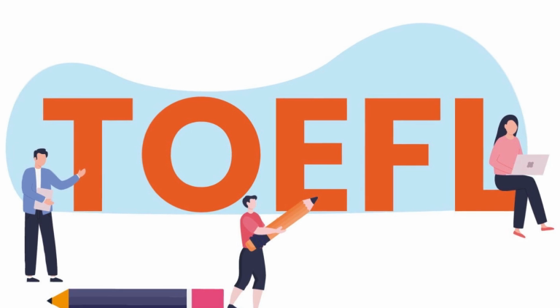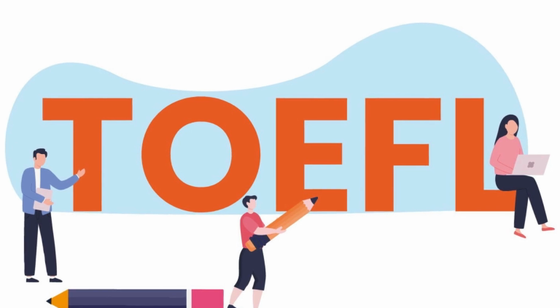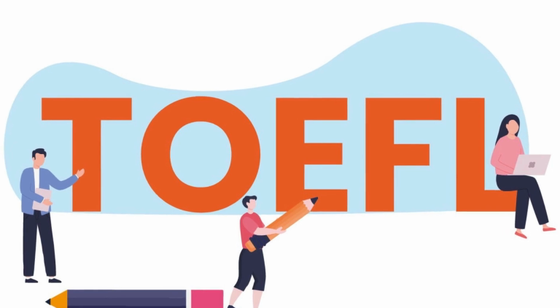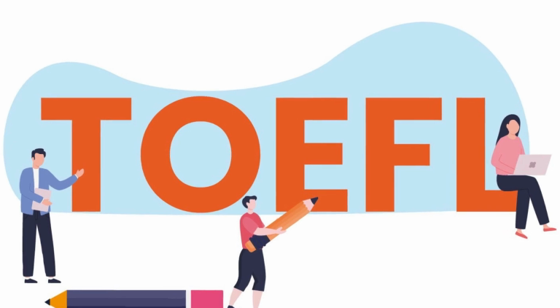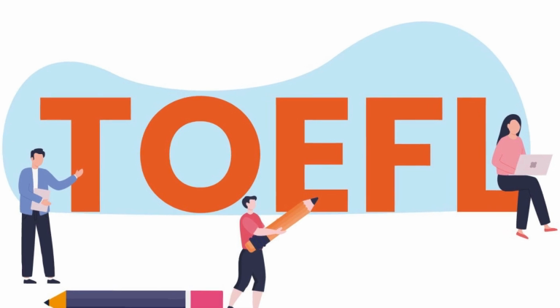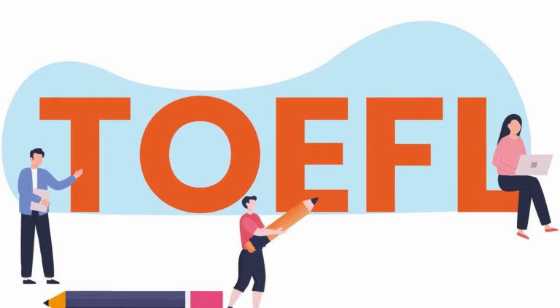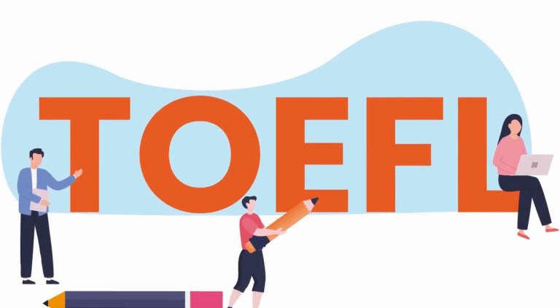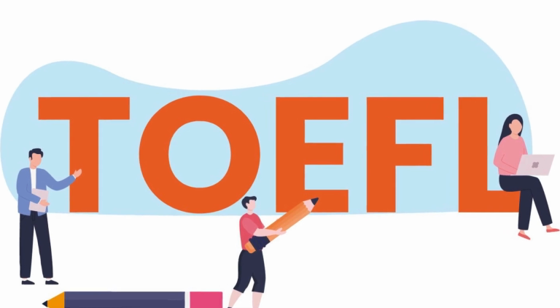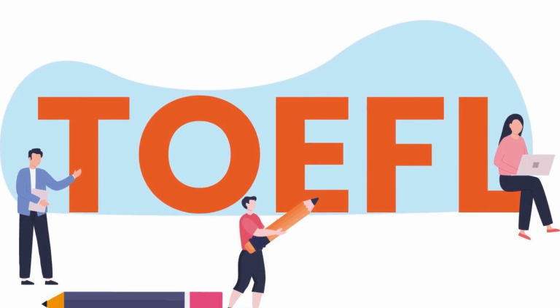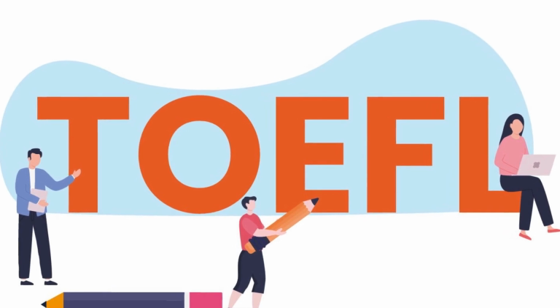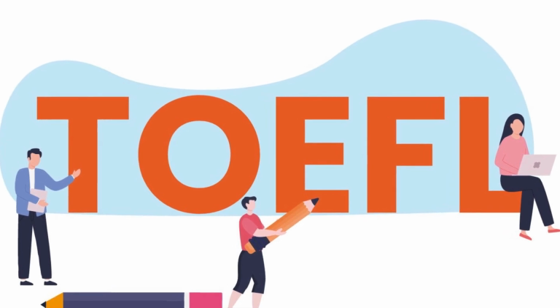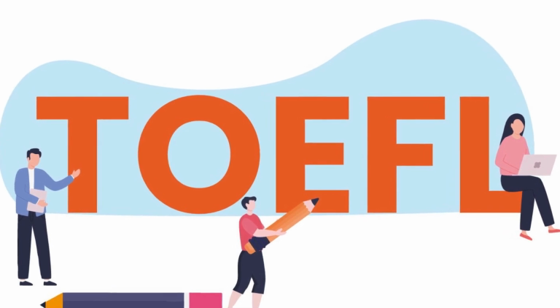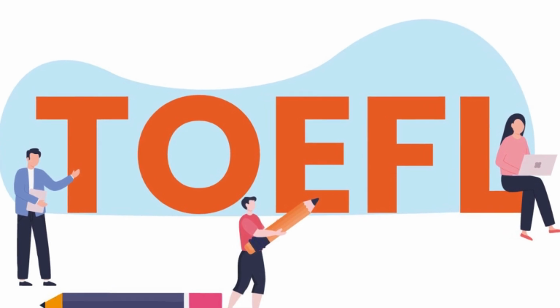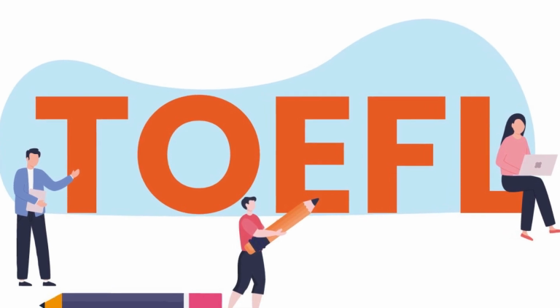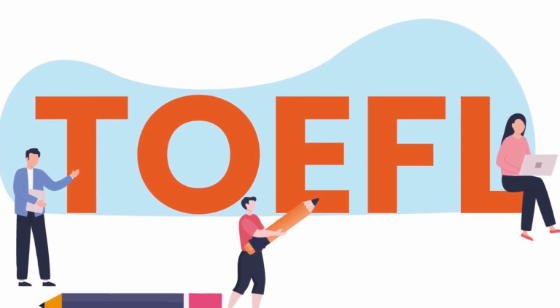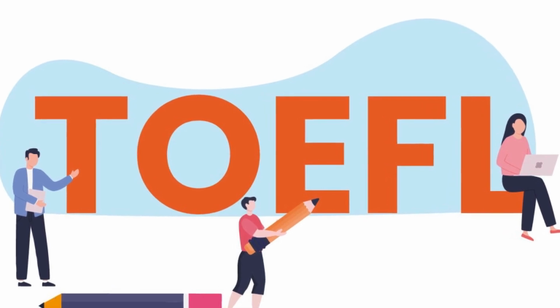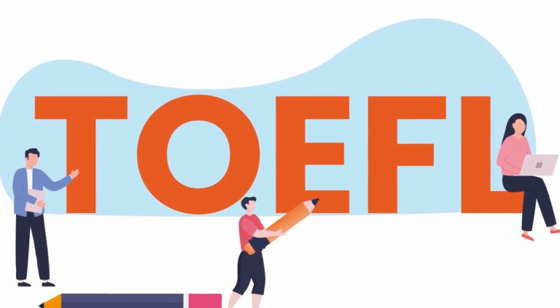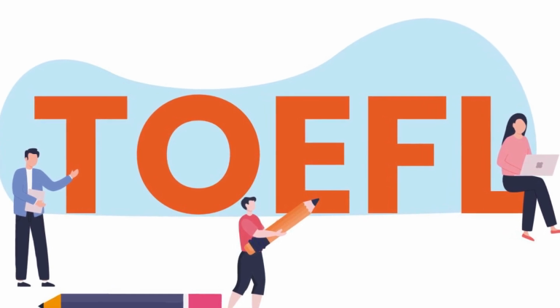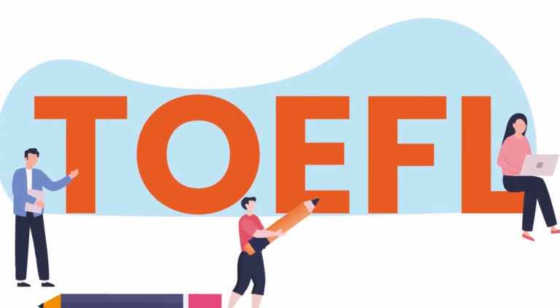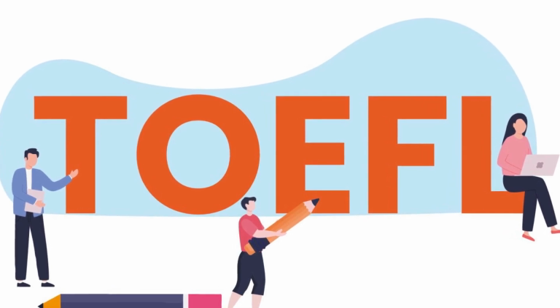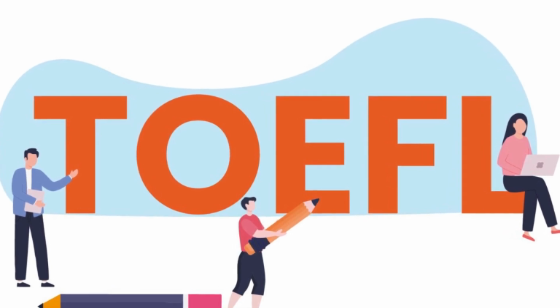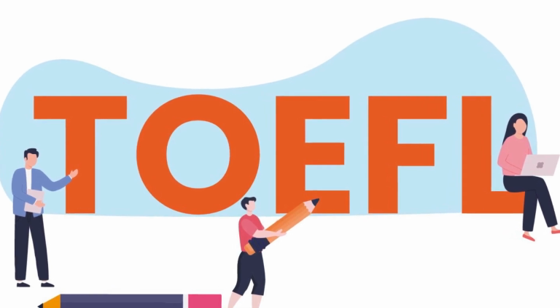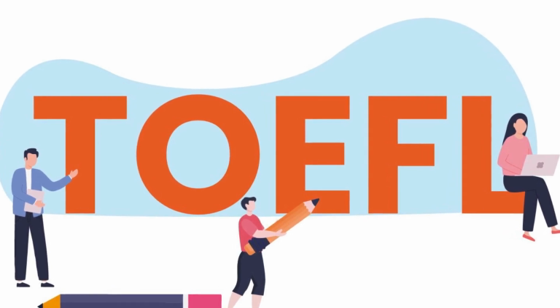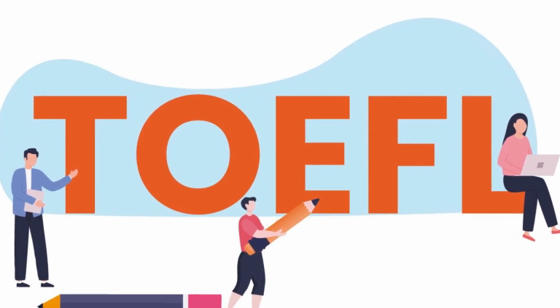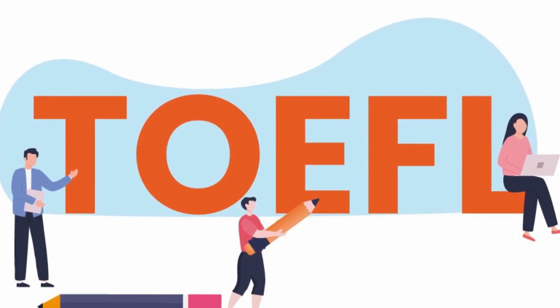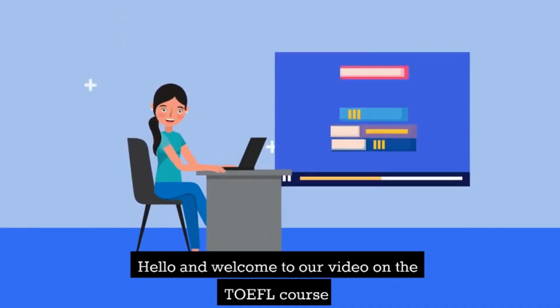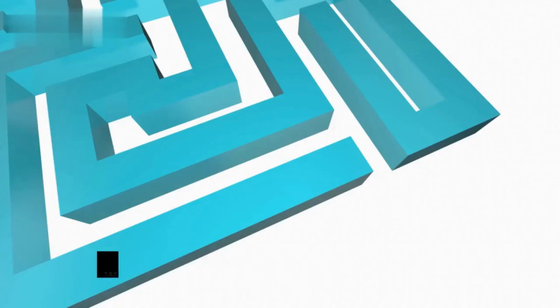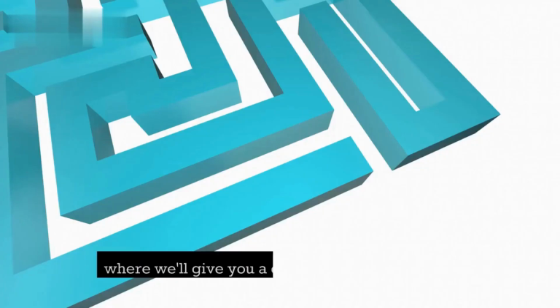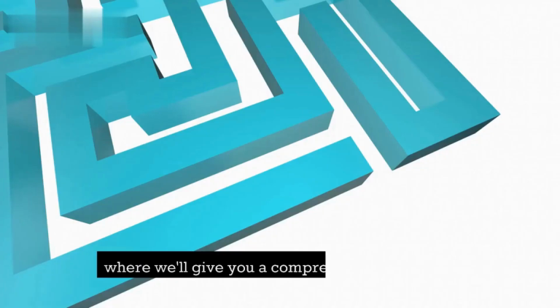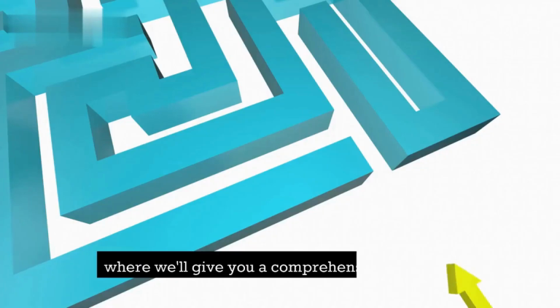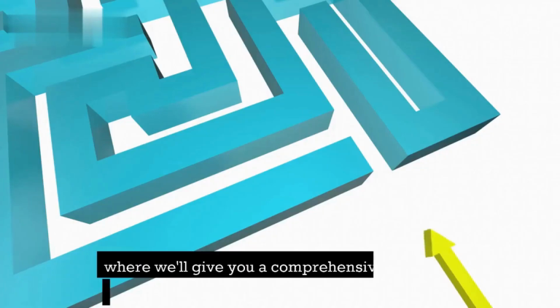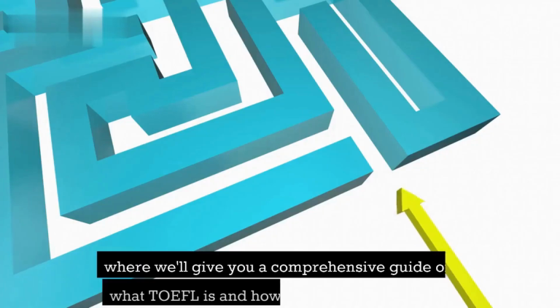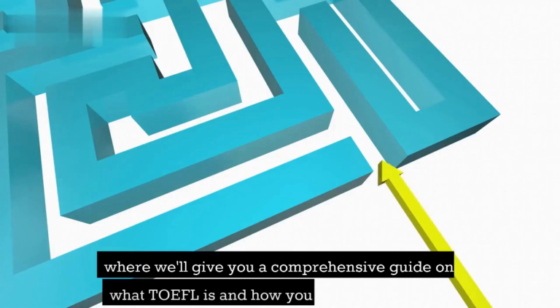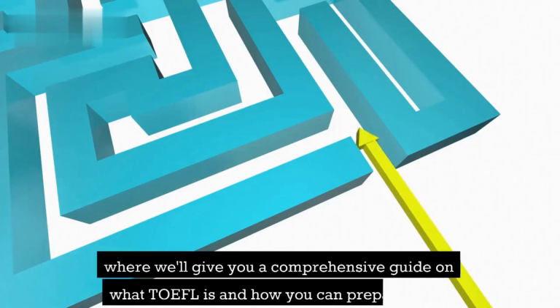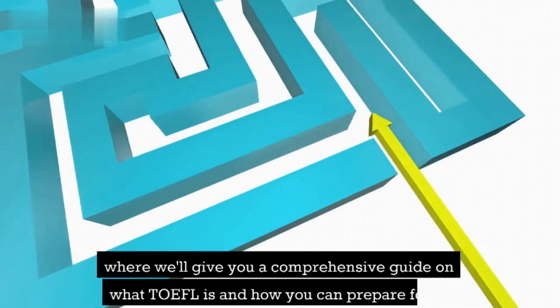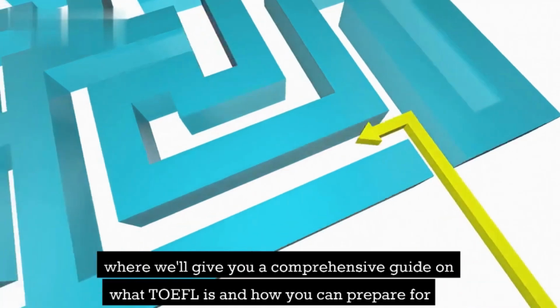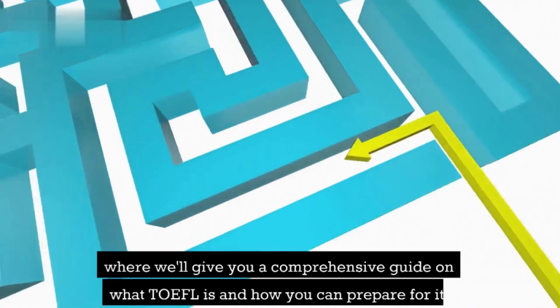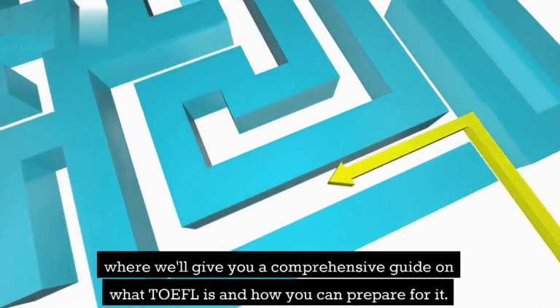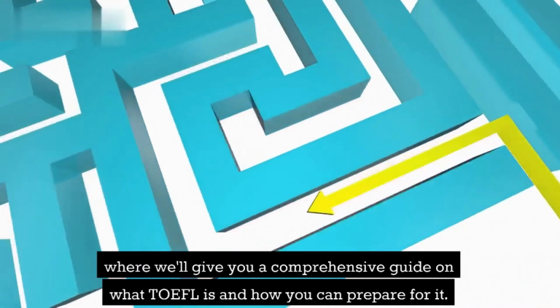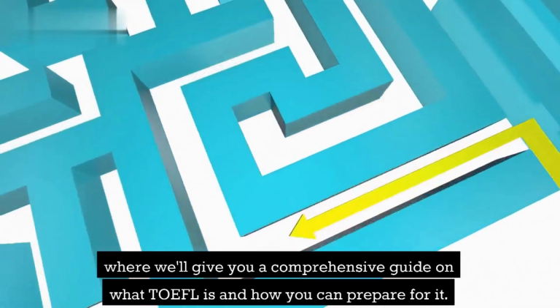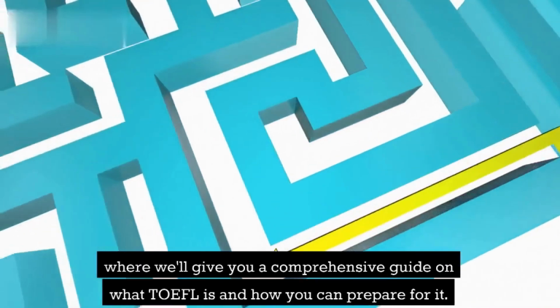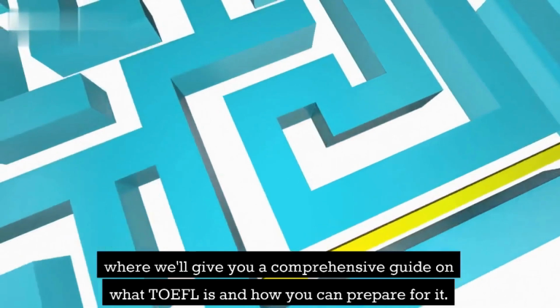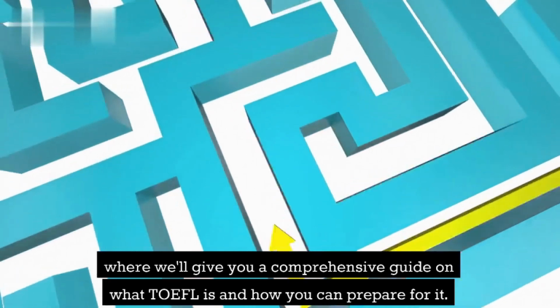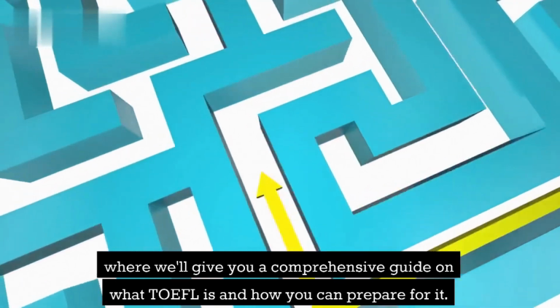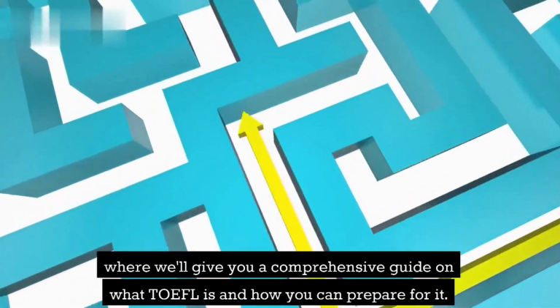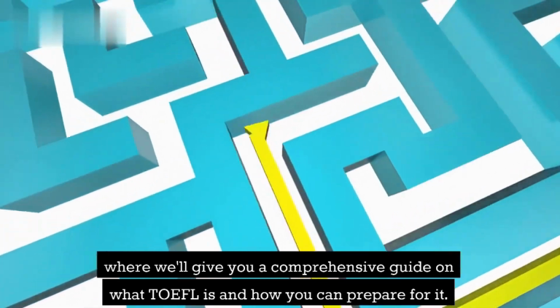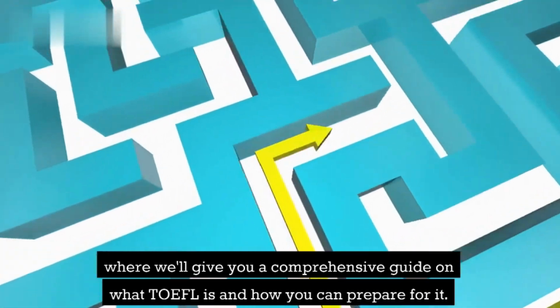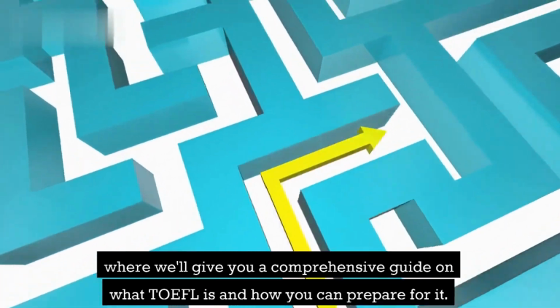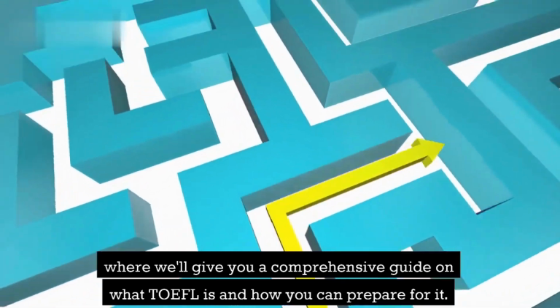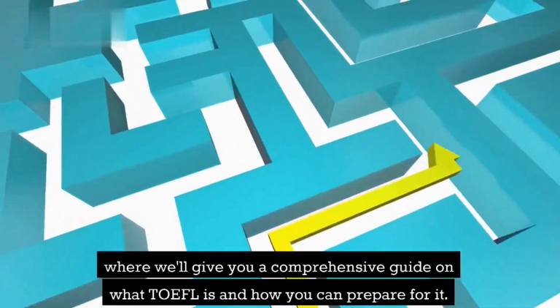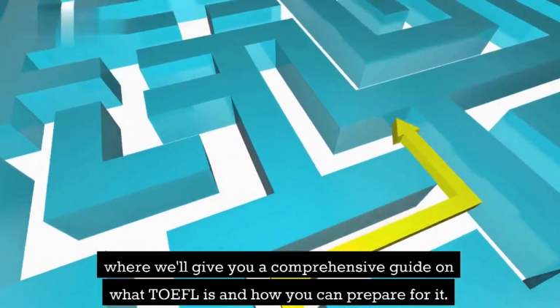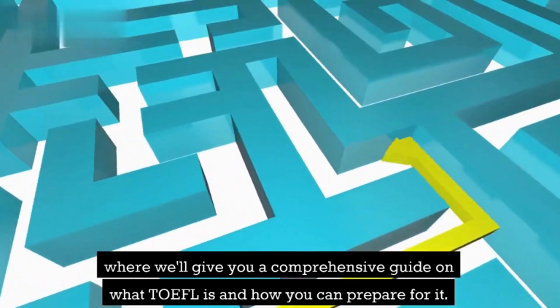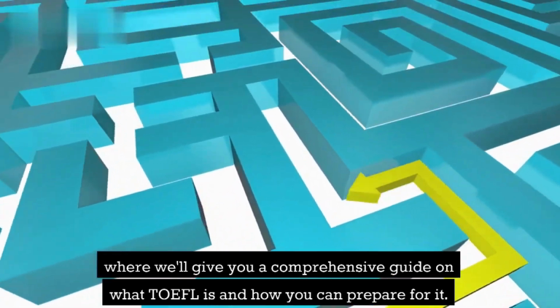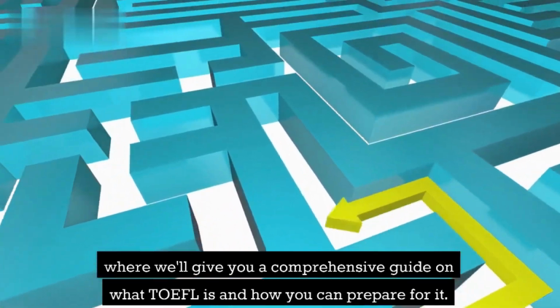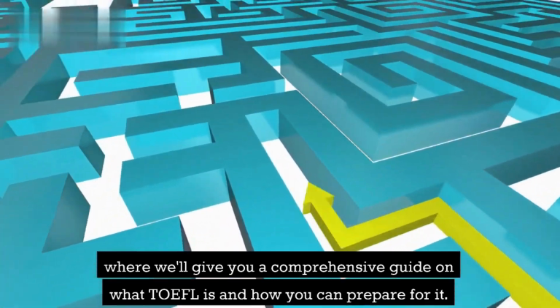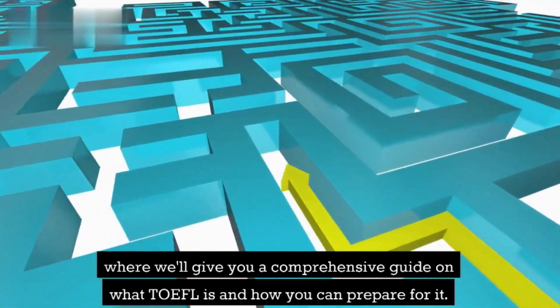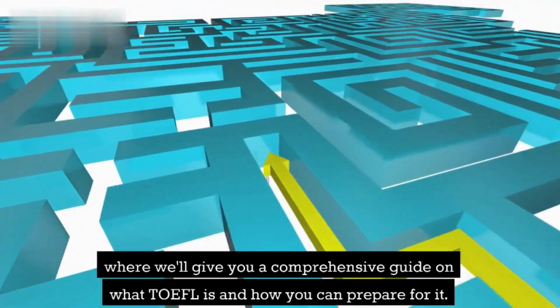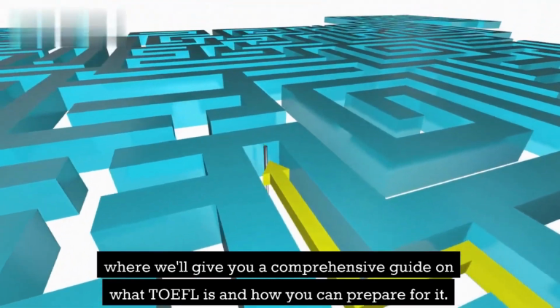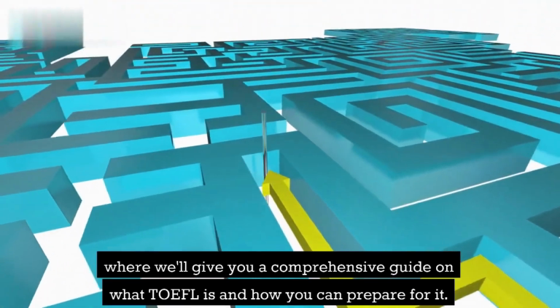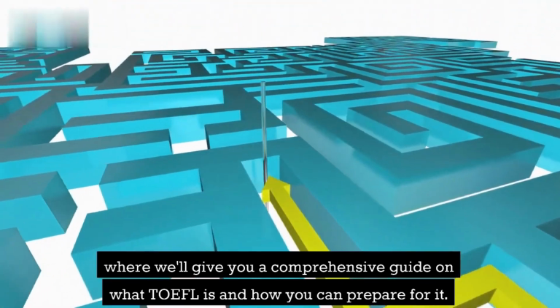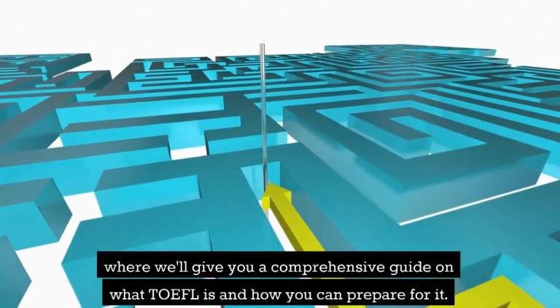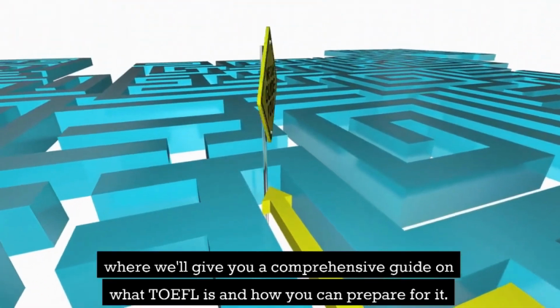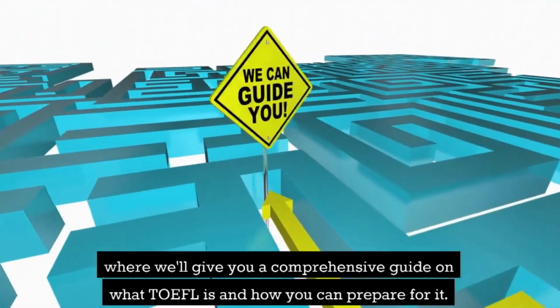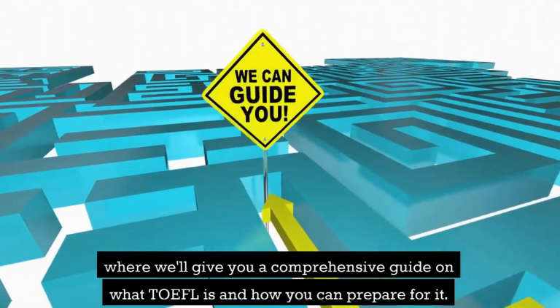Hello and welcome to our video on the TOEFL course, where we'll give you a comprehensive guide on what TOEFL is and how you can prepare for it.